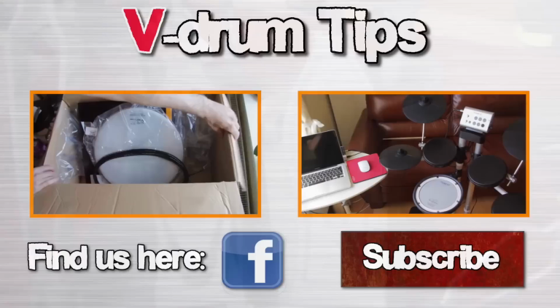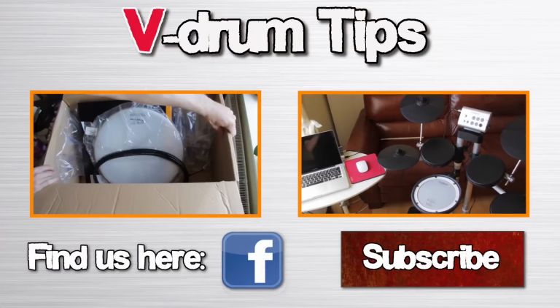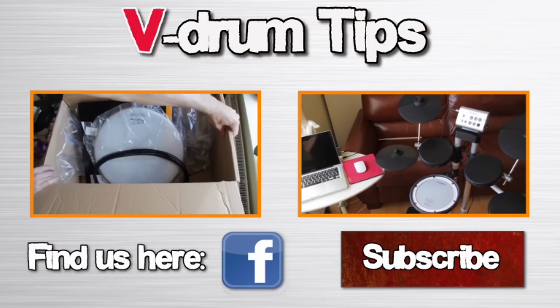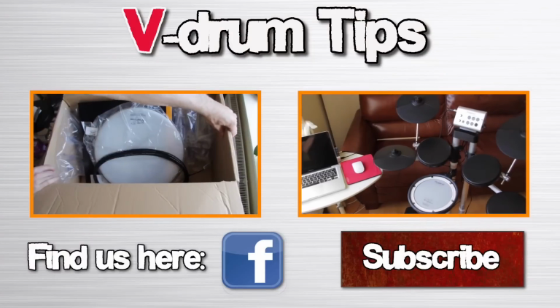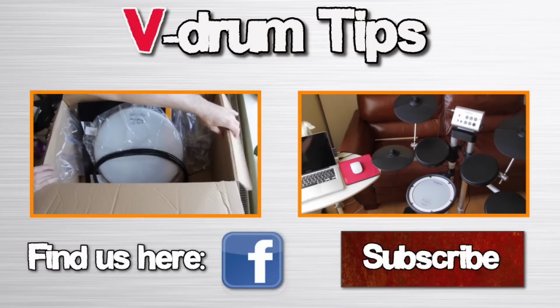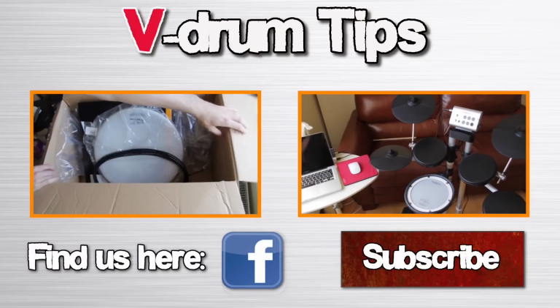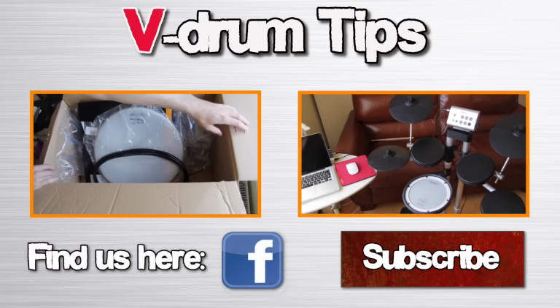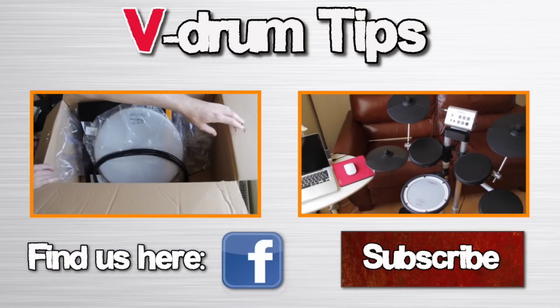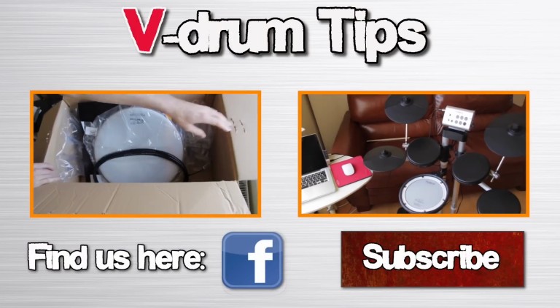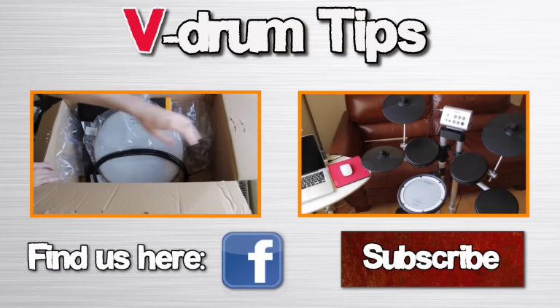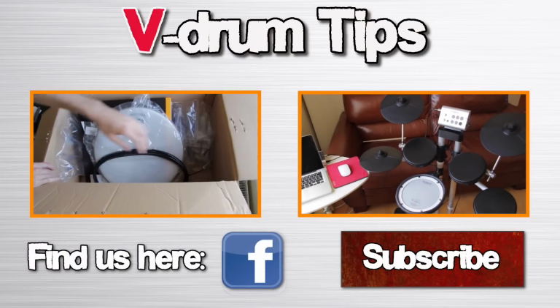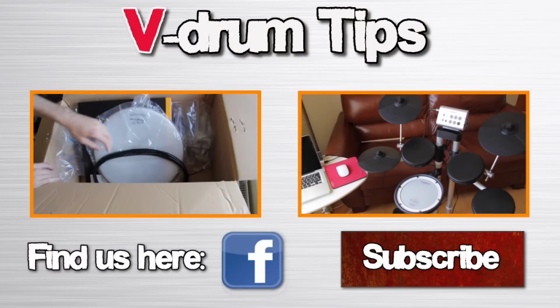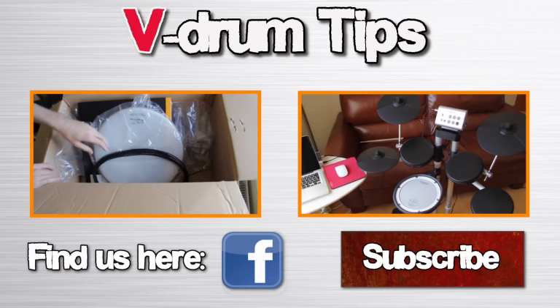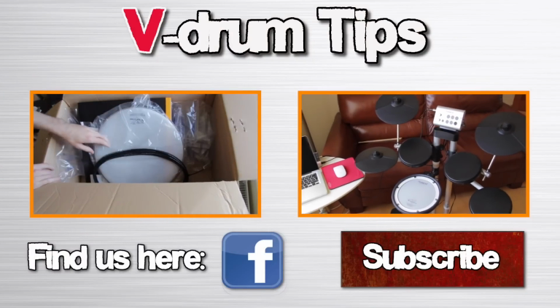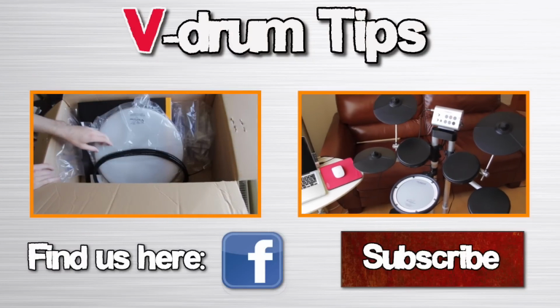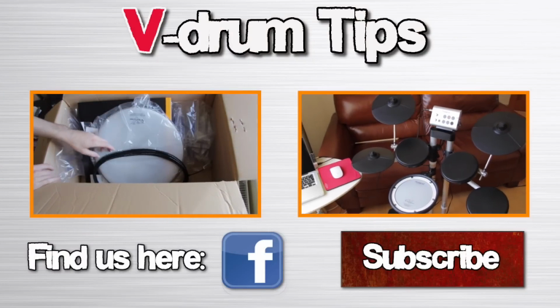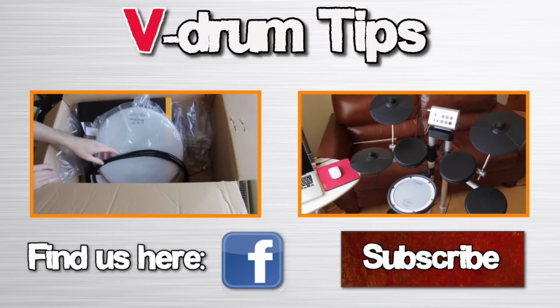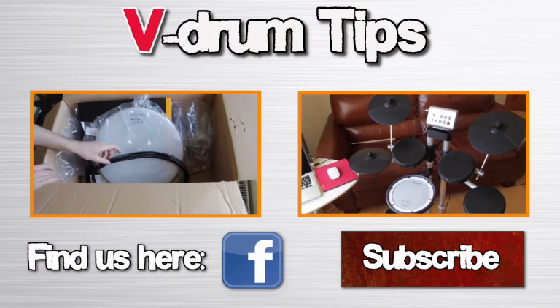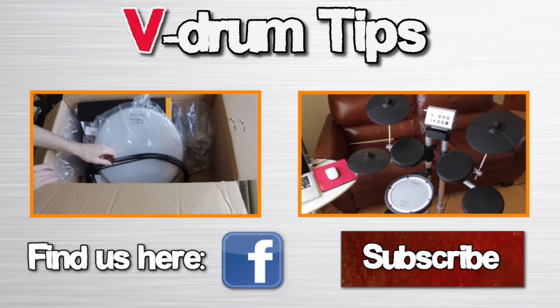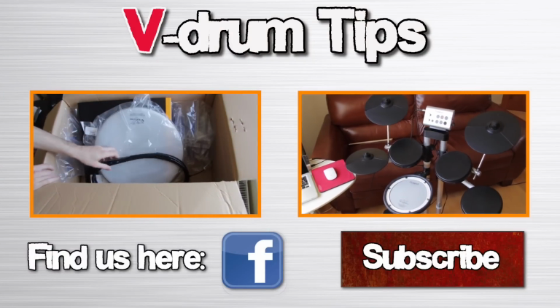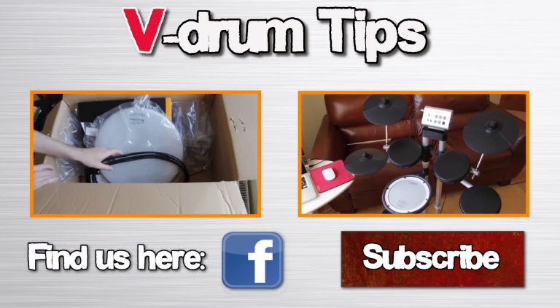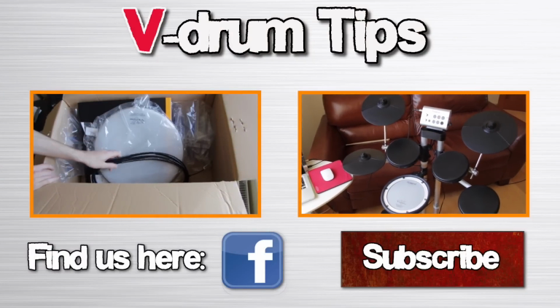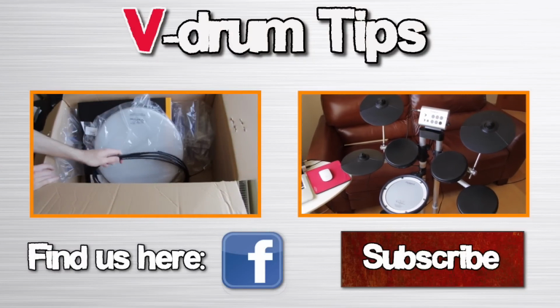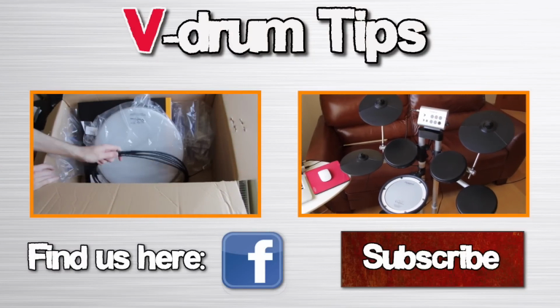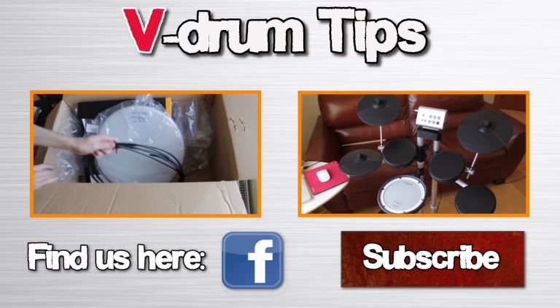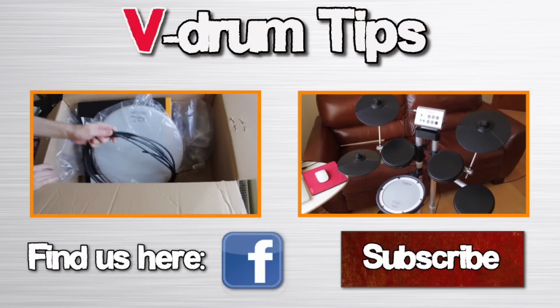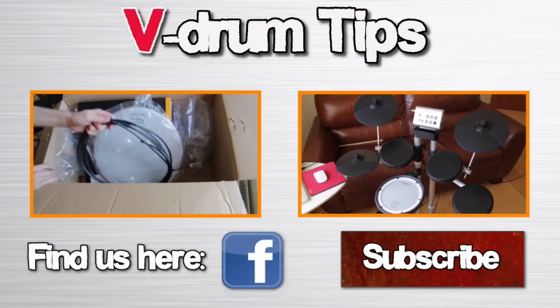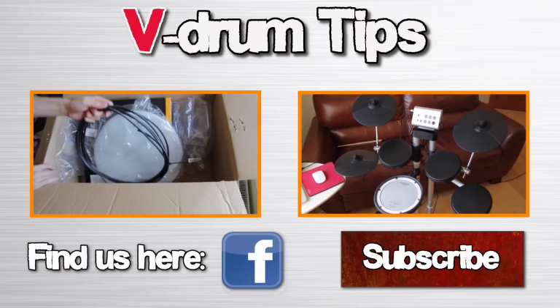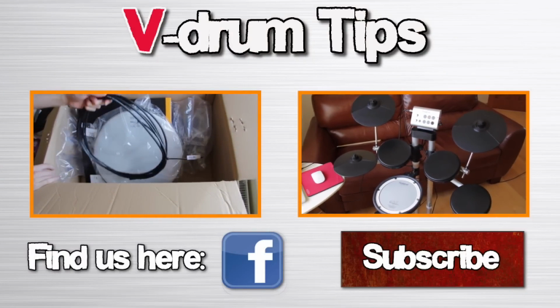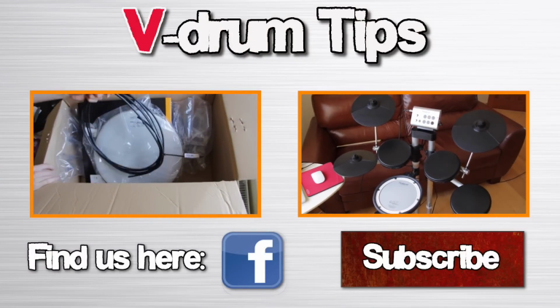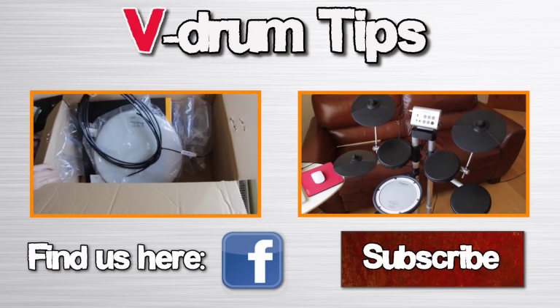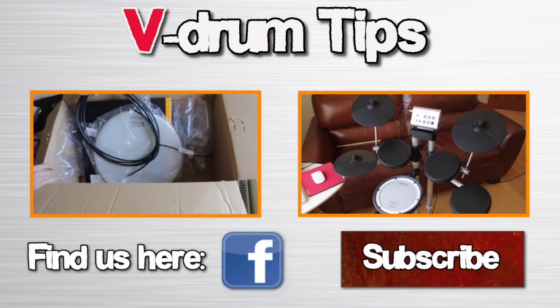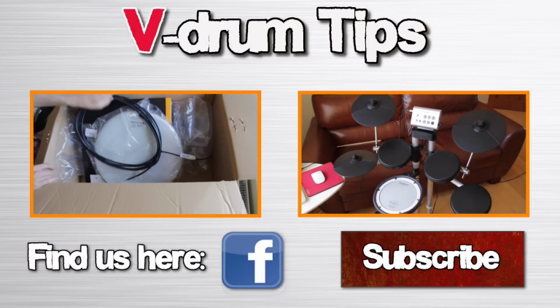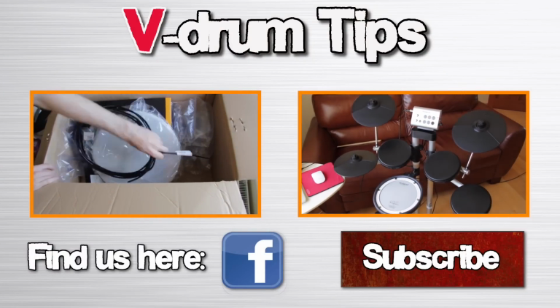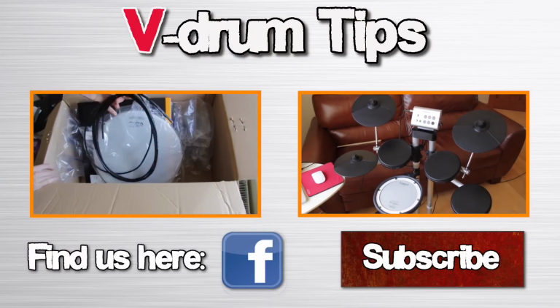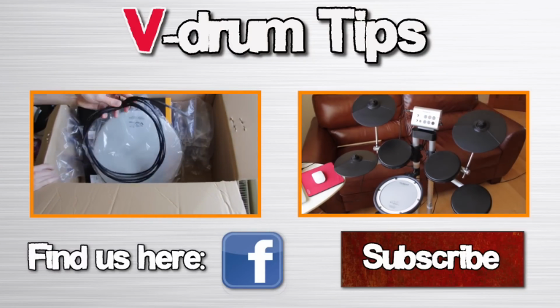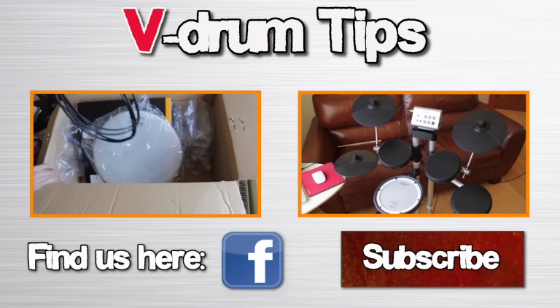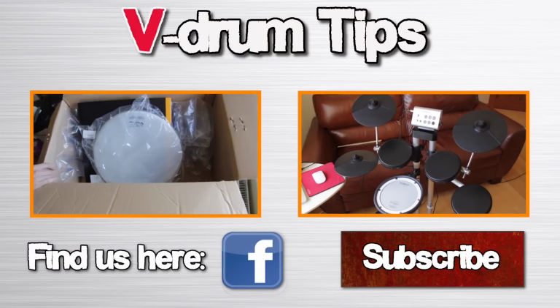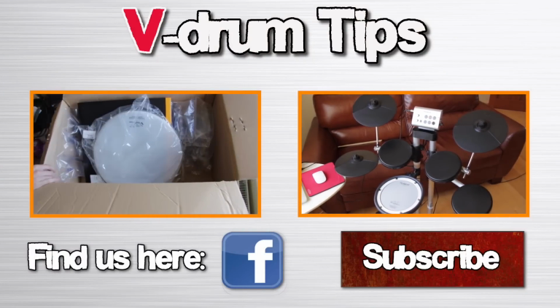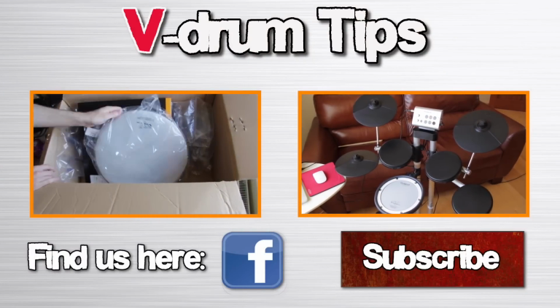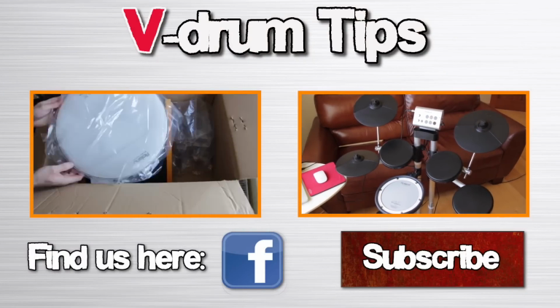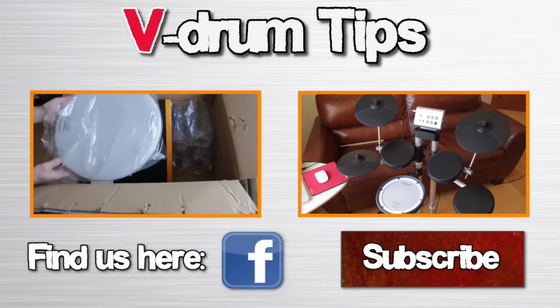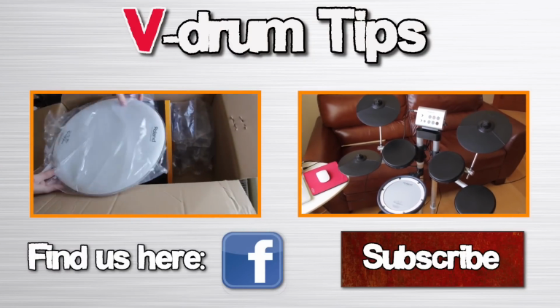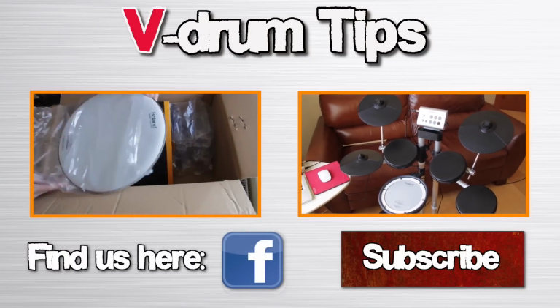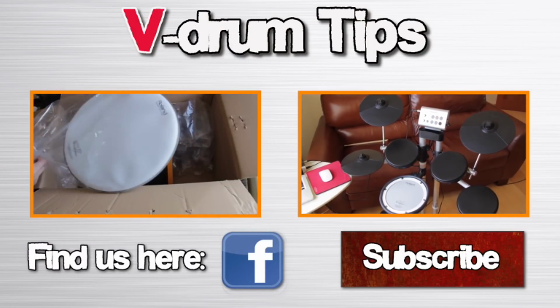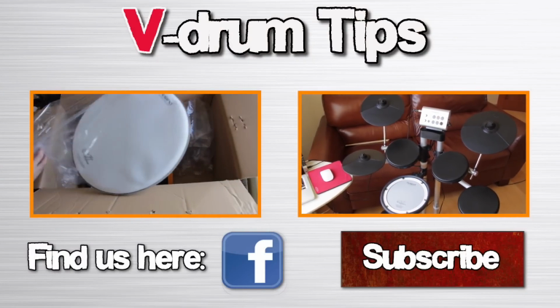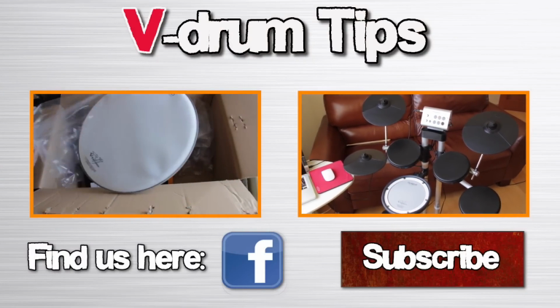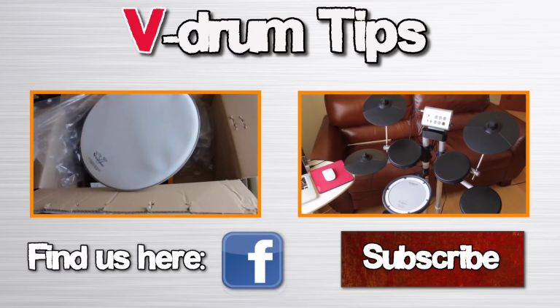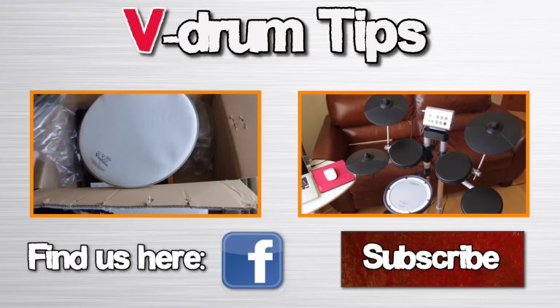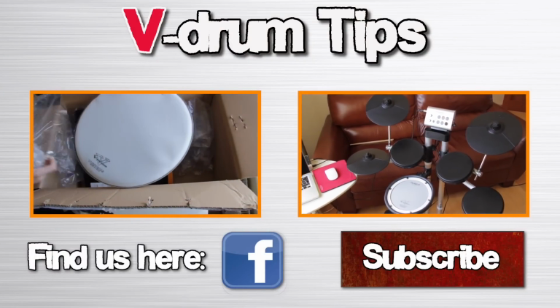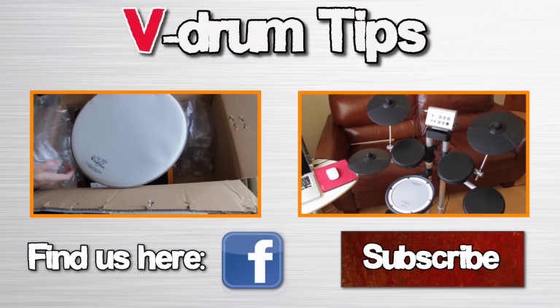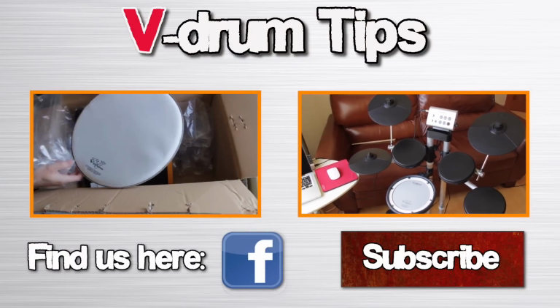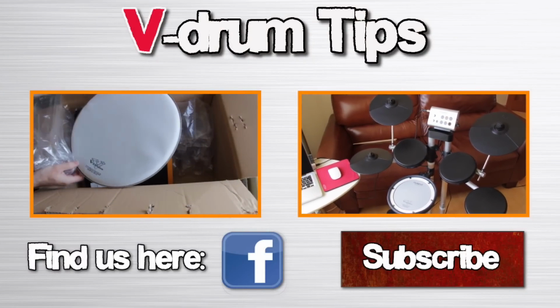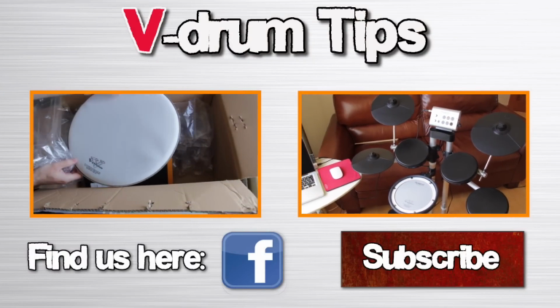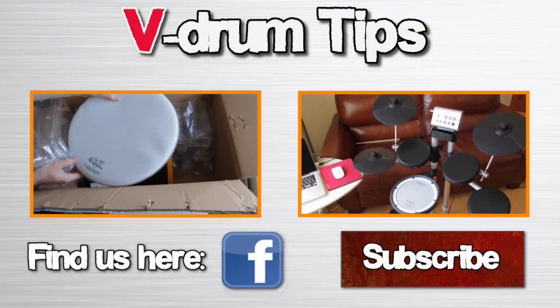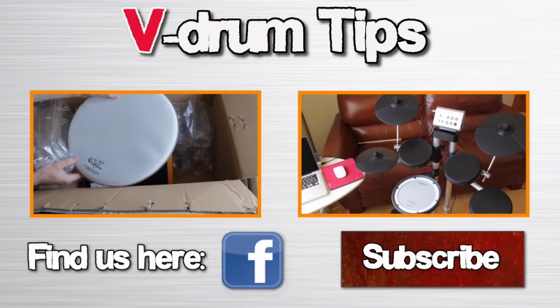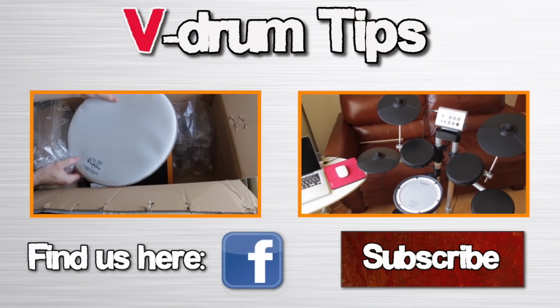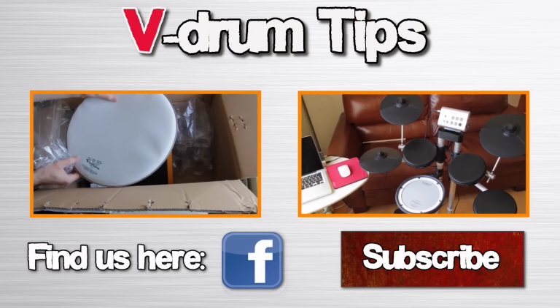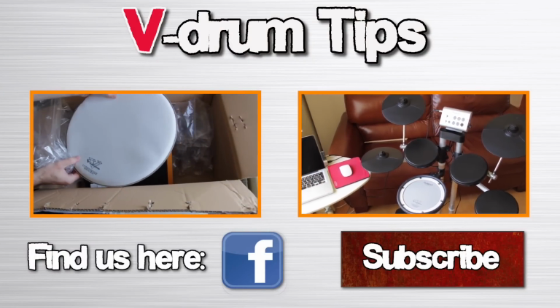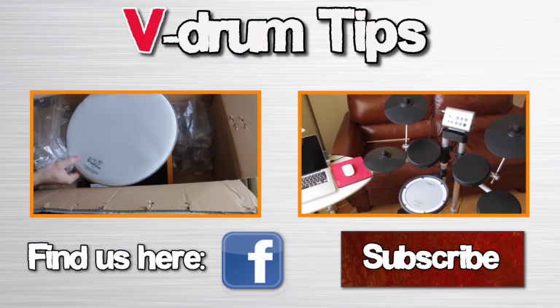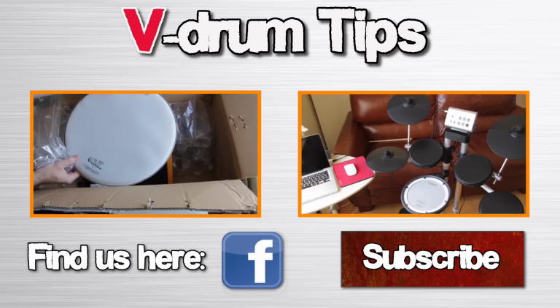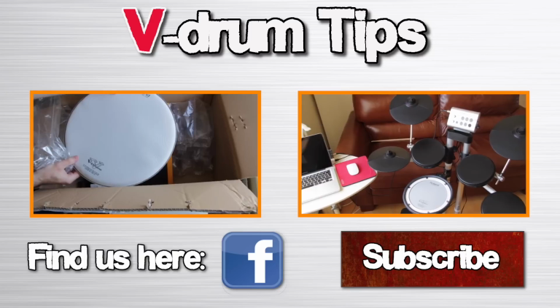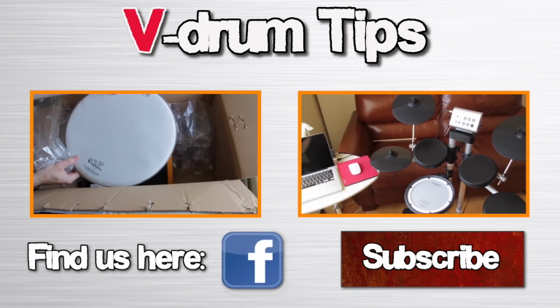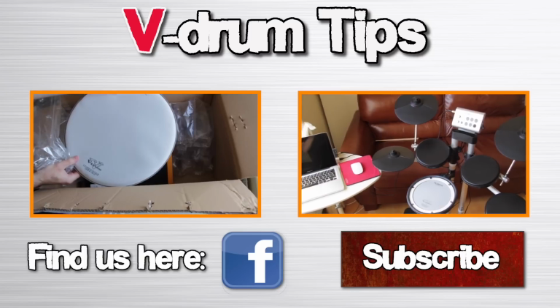That's it for this episode. Thanks for watching and check out more videos by clicking these boxes. See you next time!